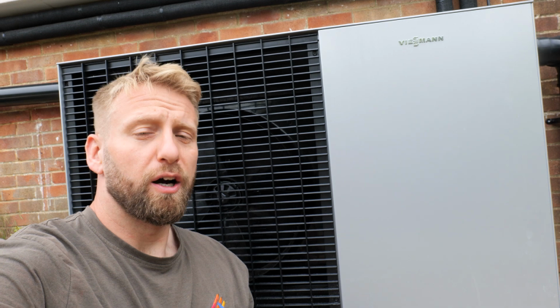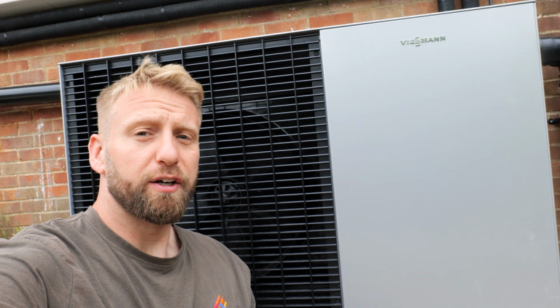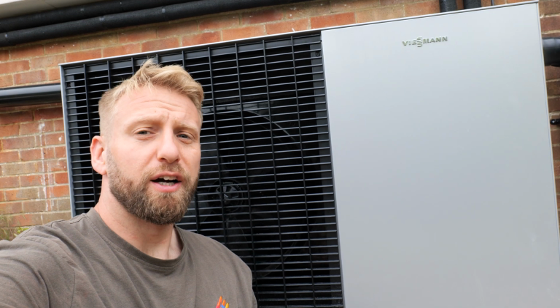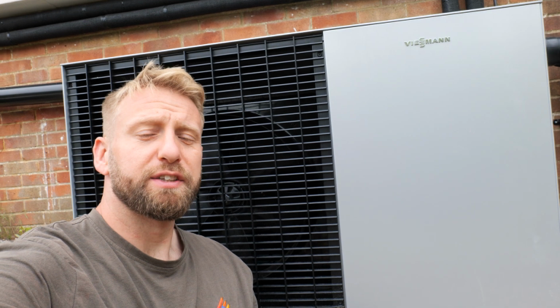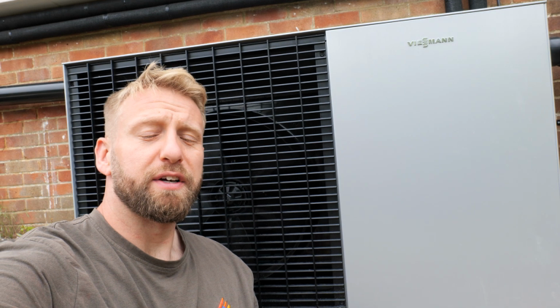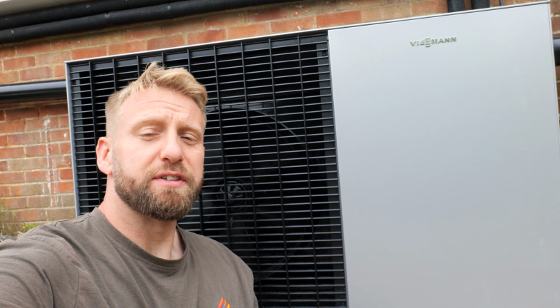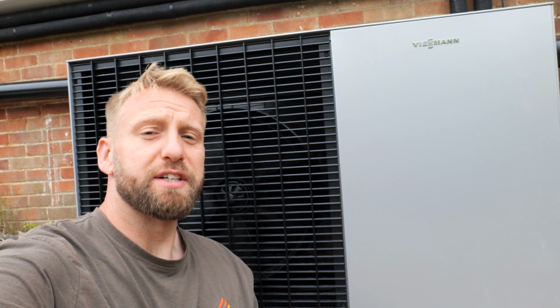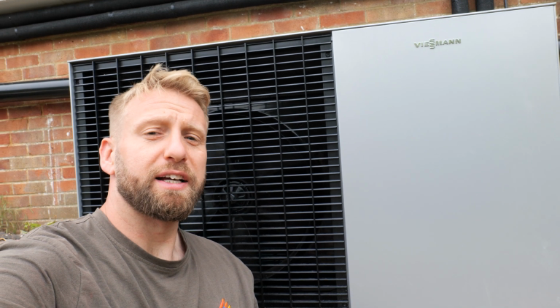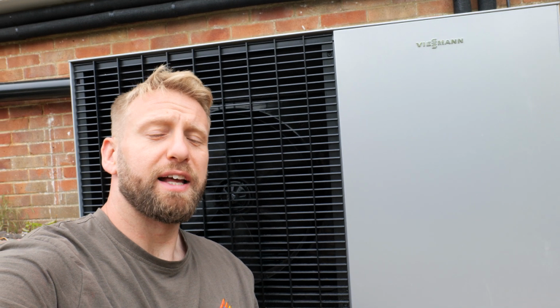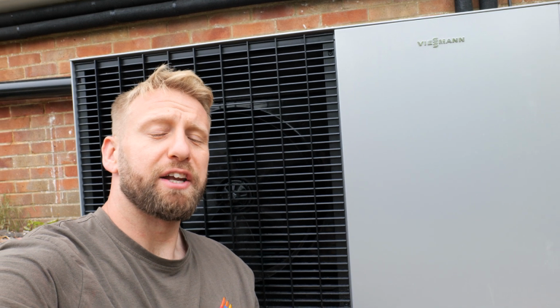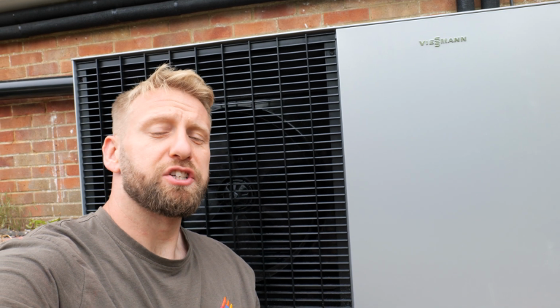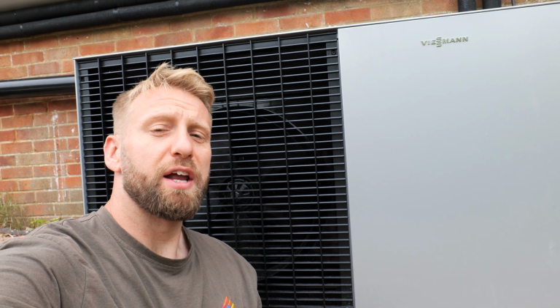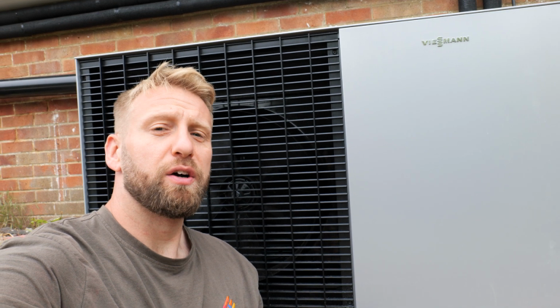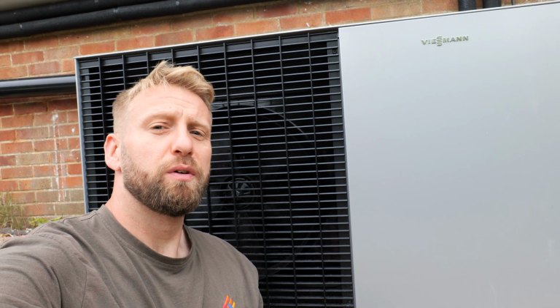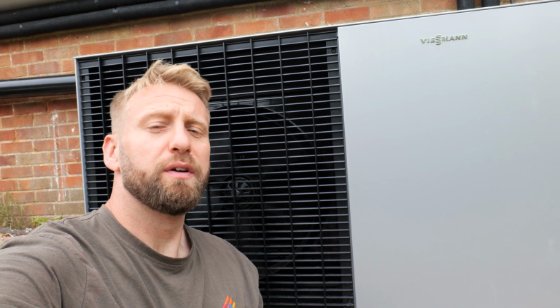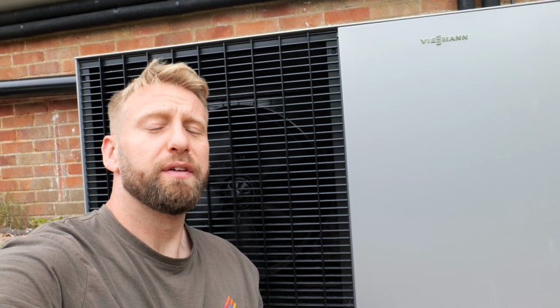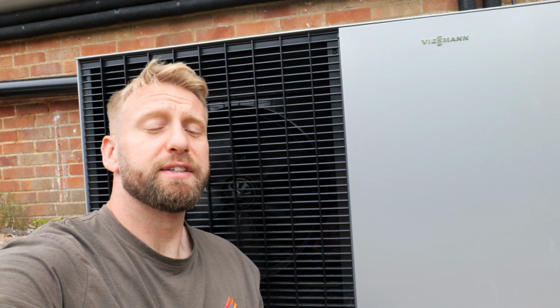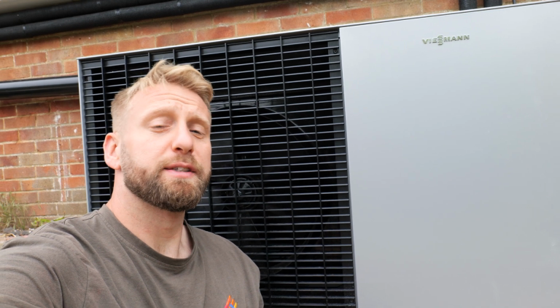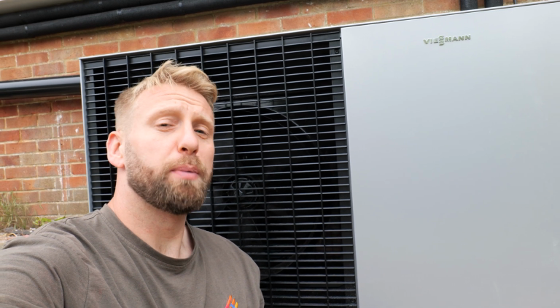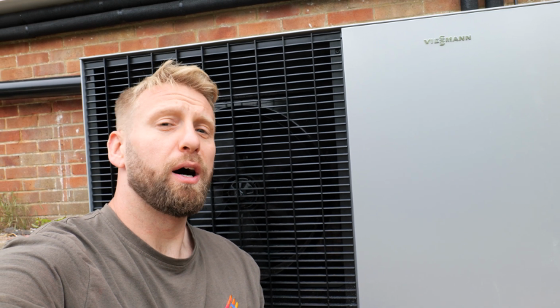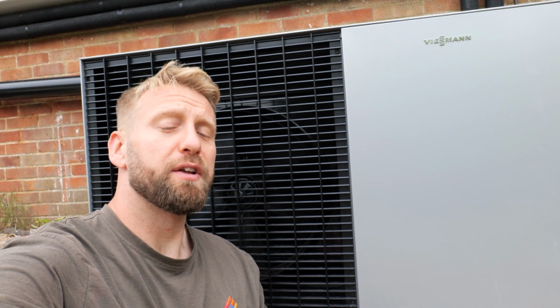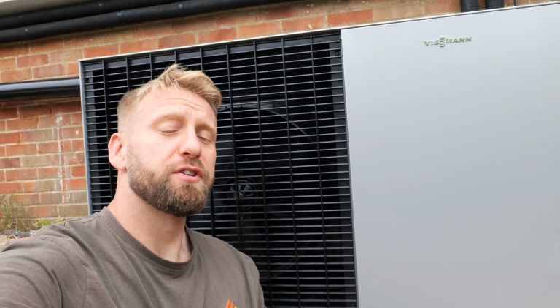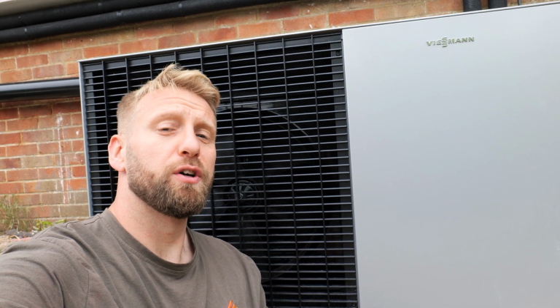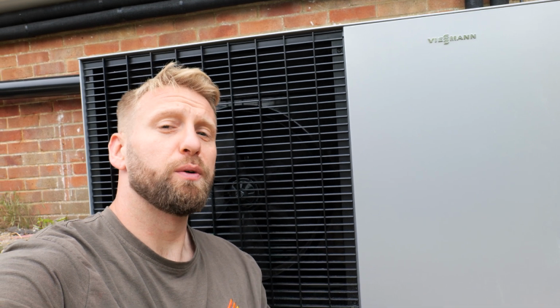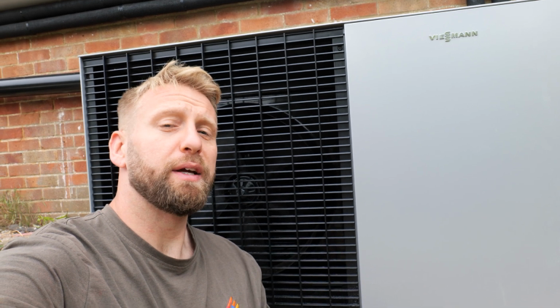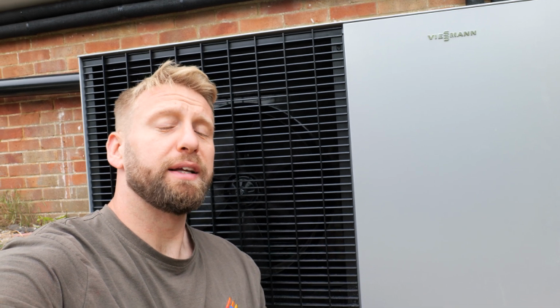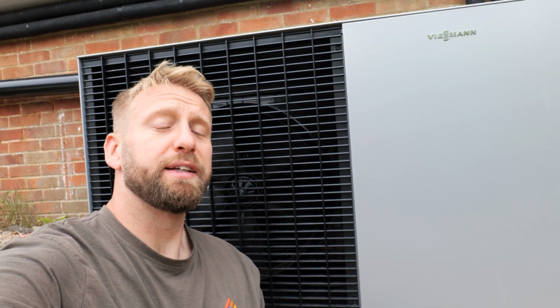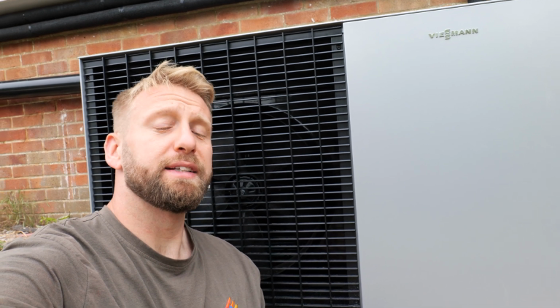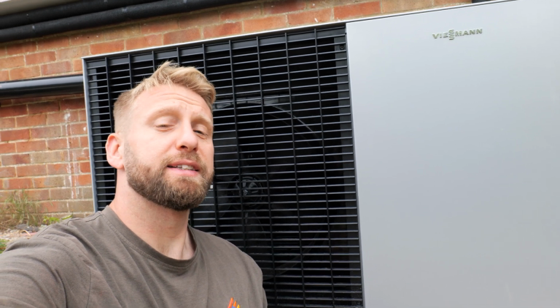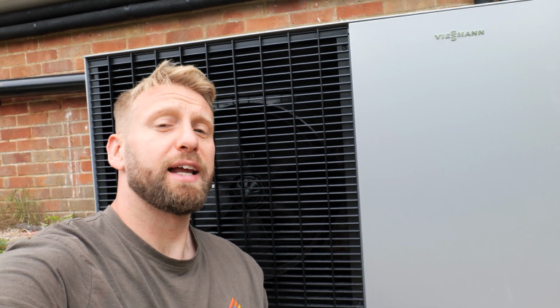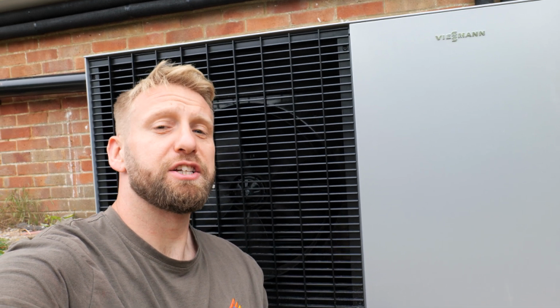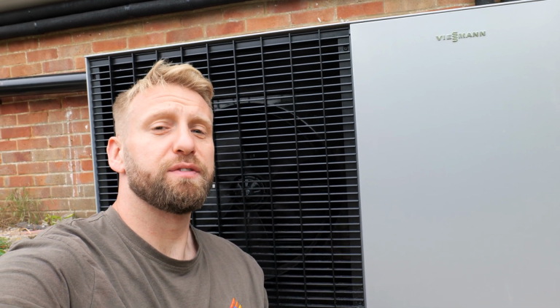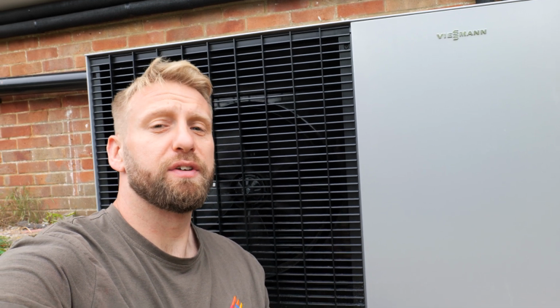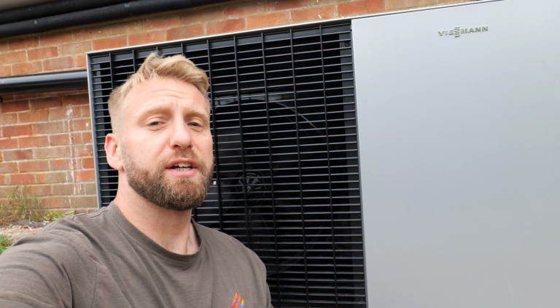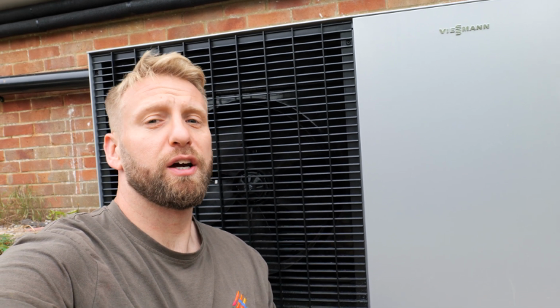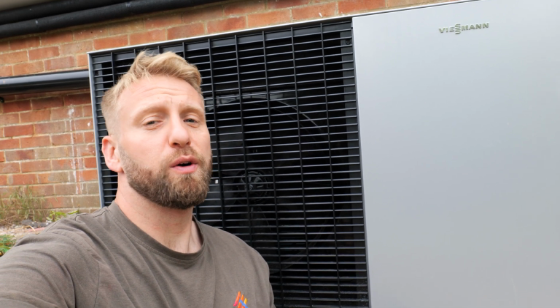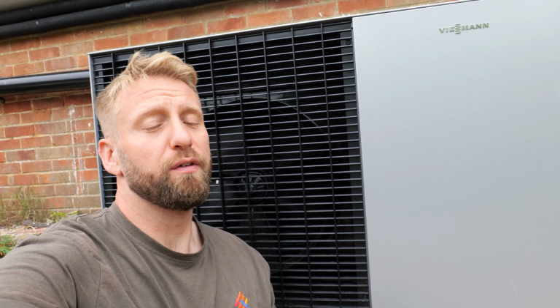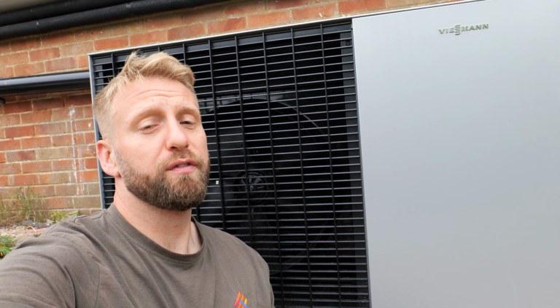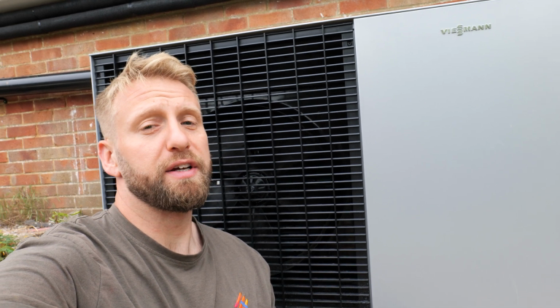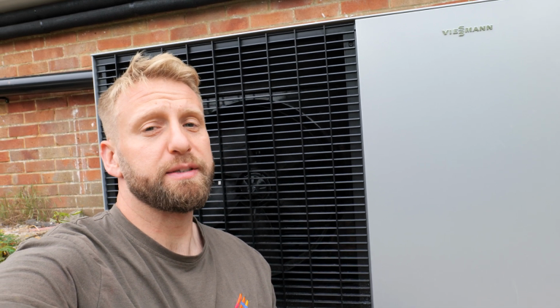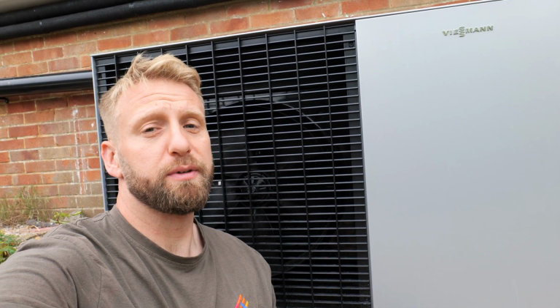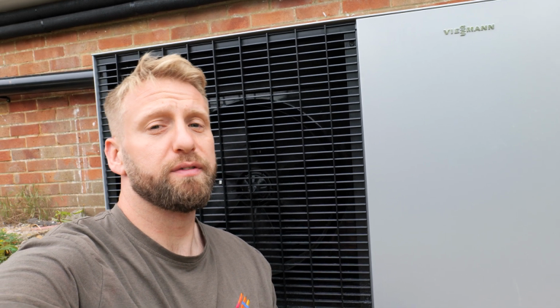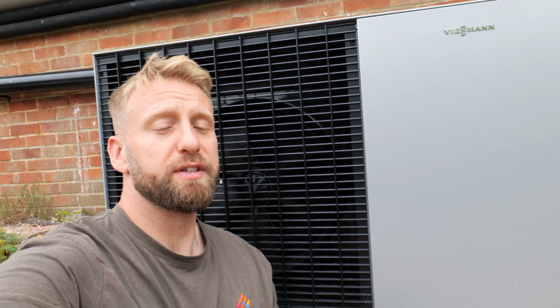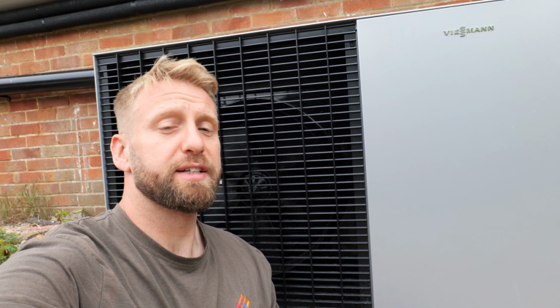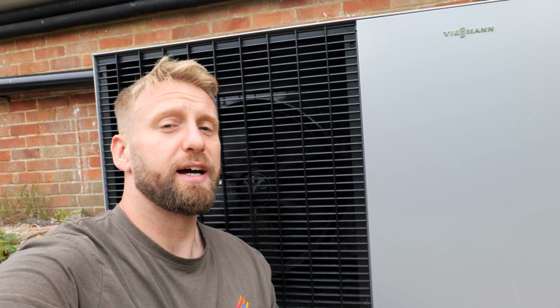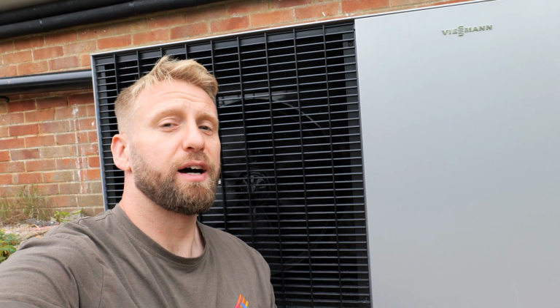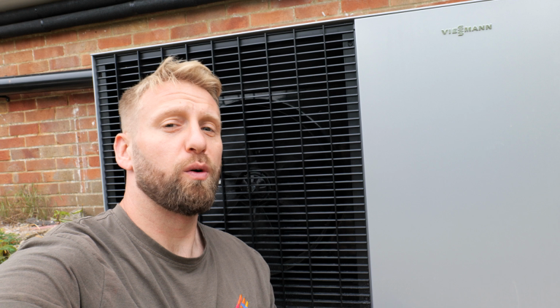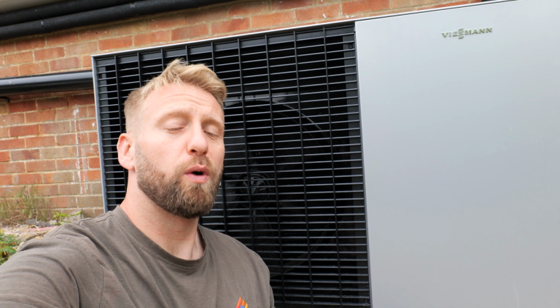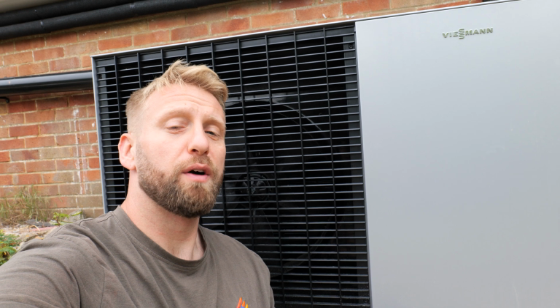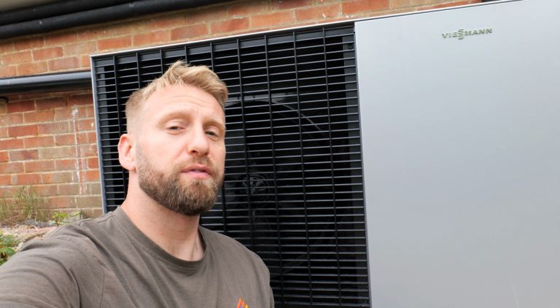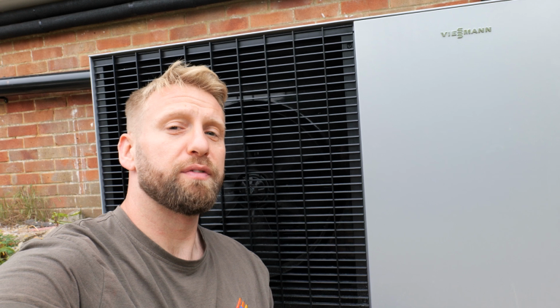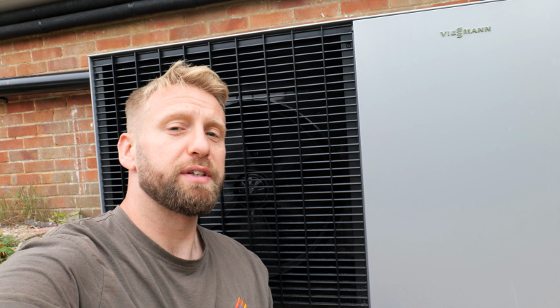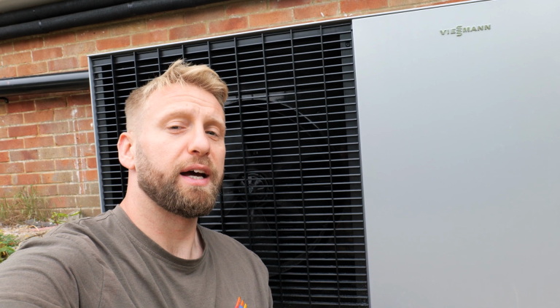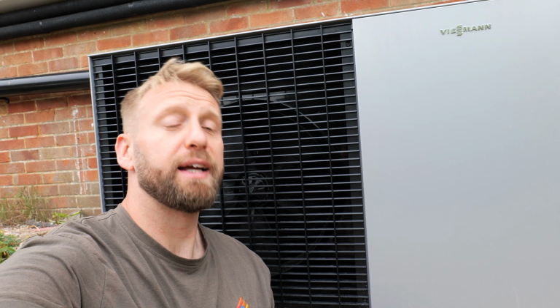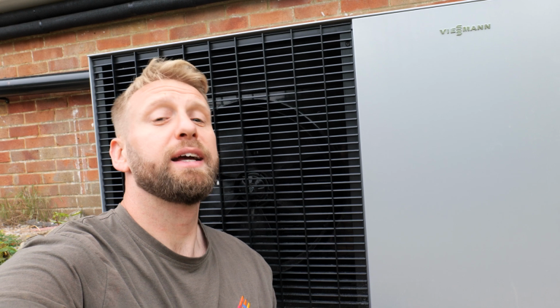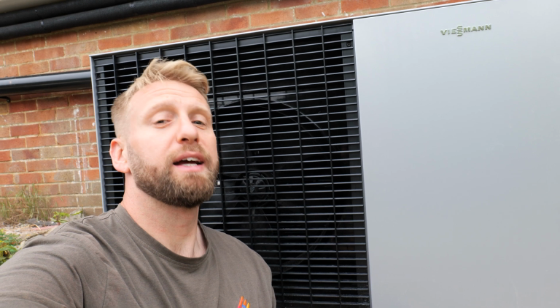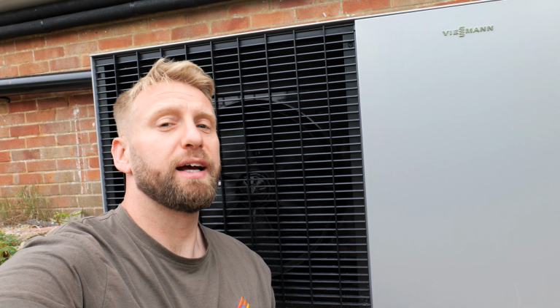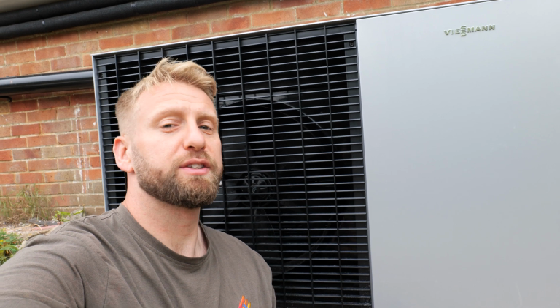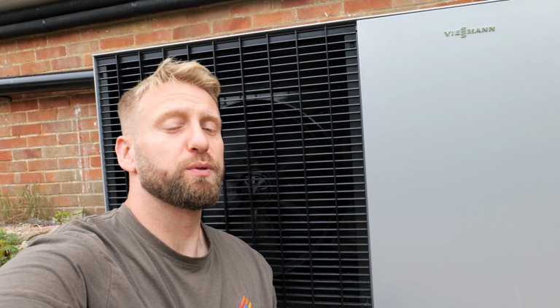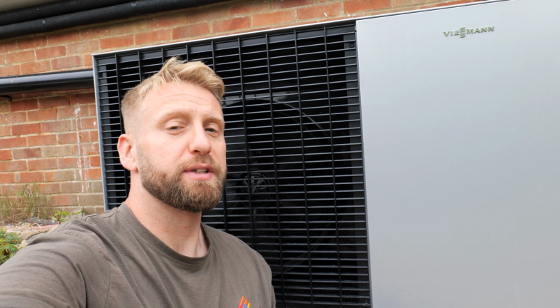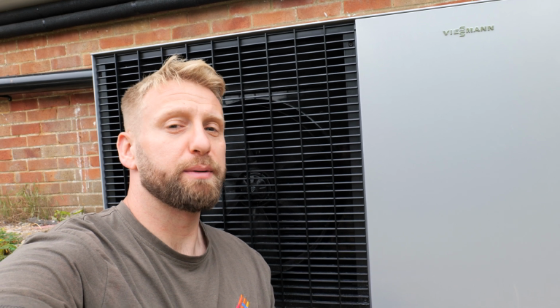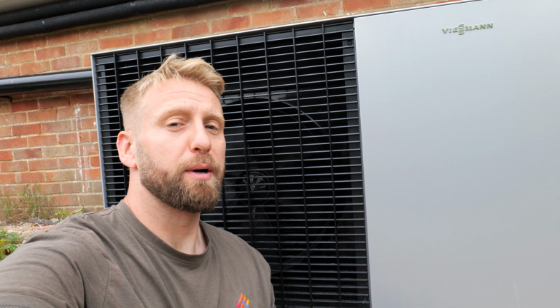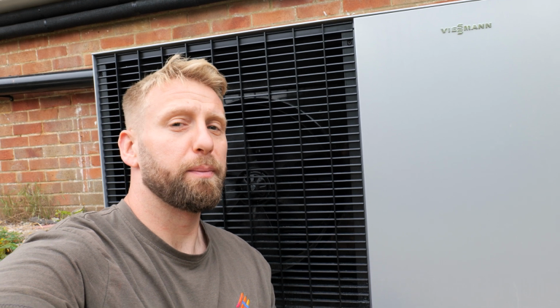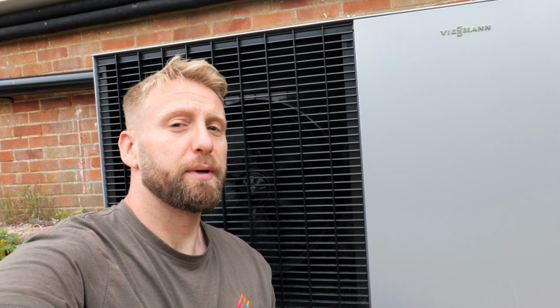Hi guys, thanks for checking out the channel. This is part two in the installation video of a Wiesmann Vitica 150A air source heat pump.